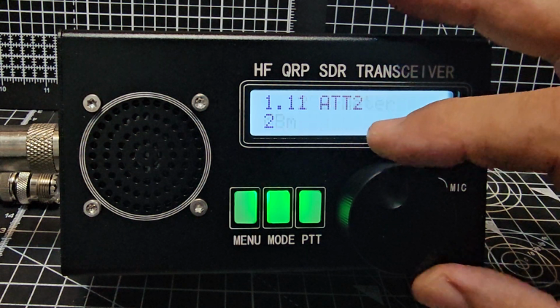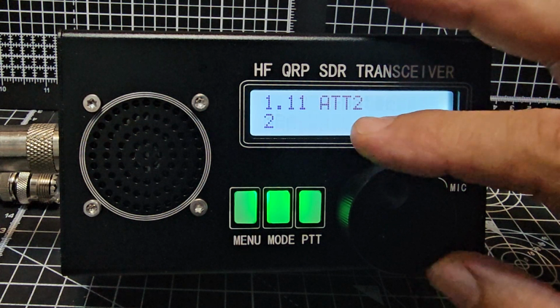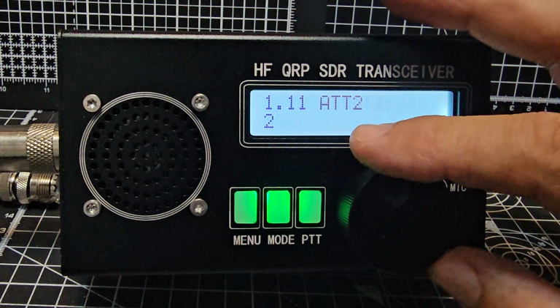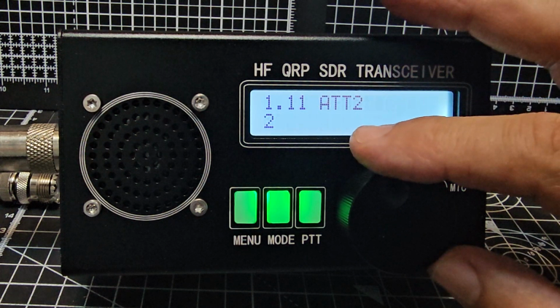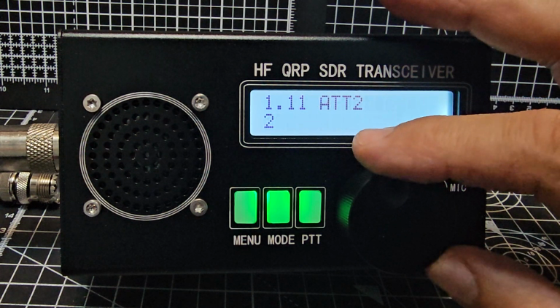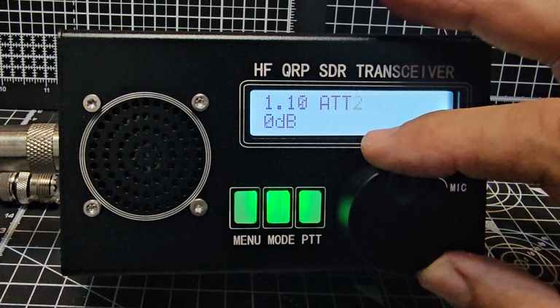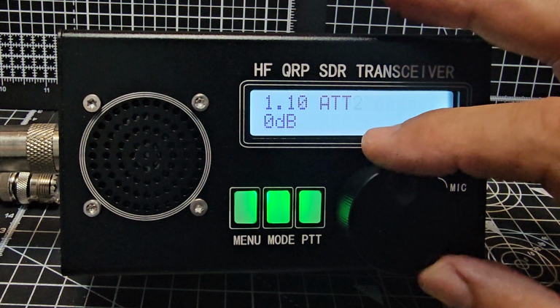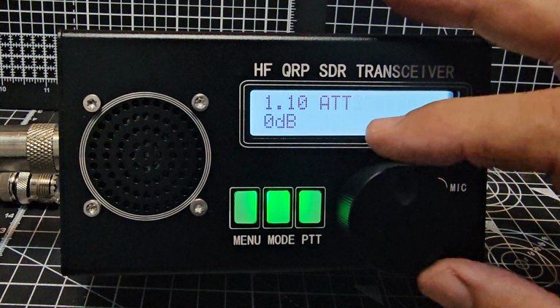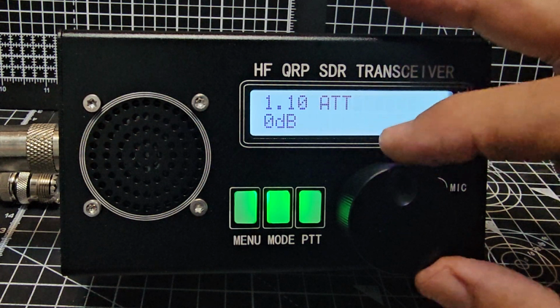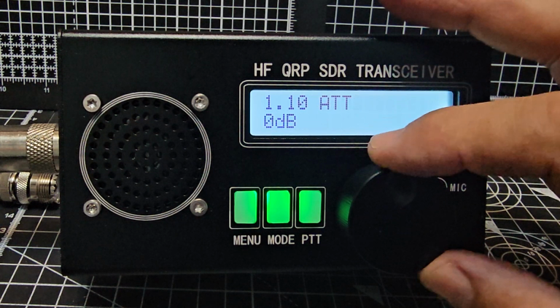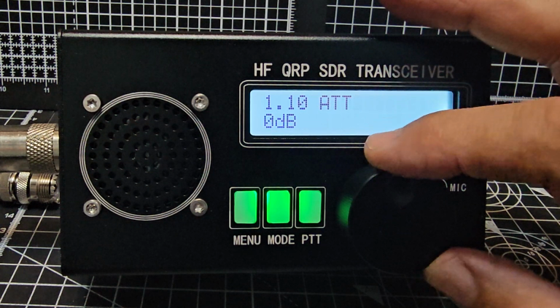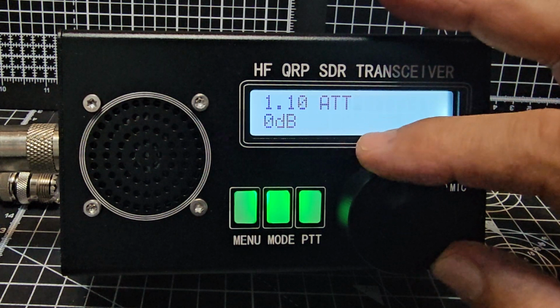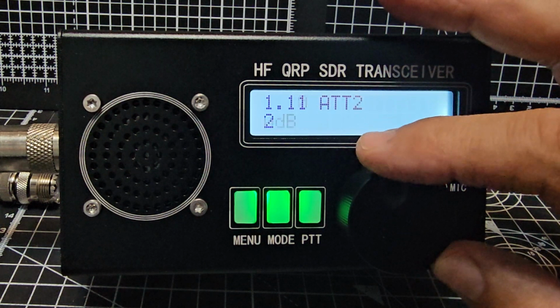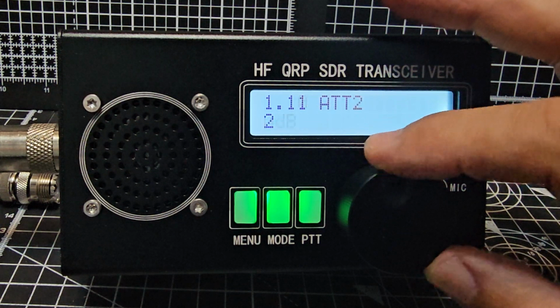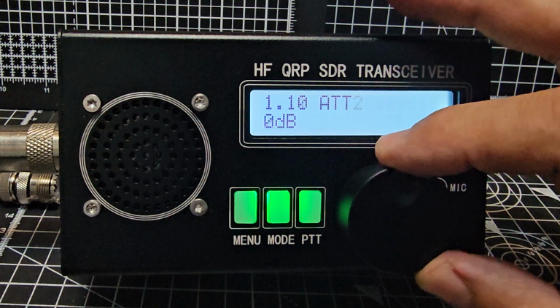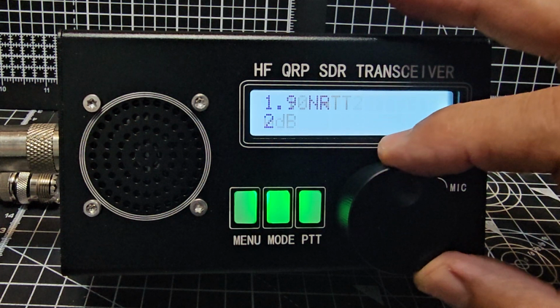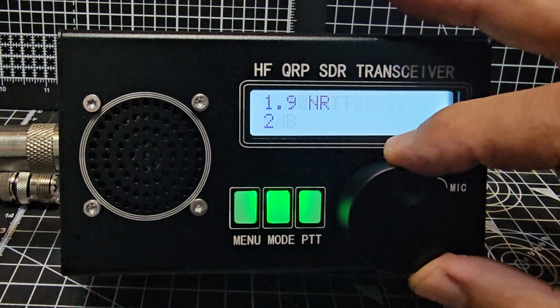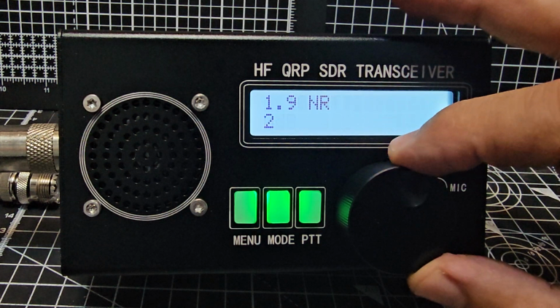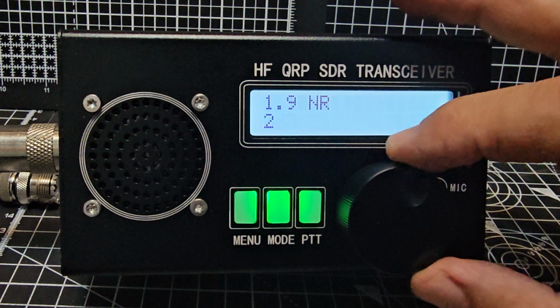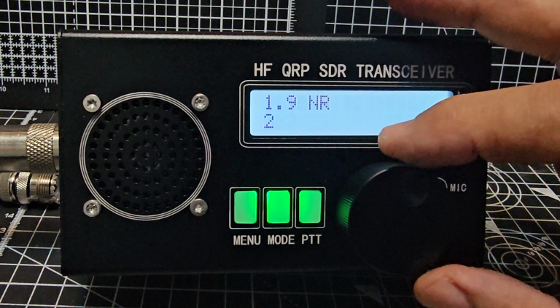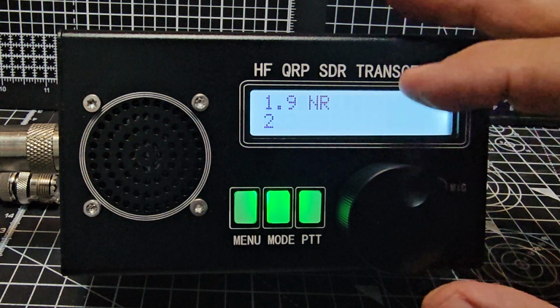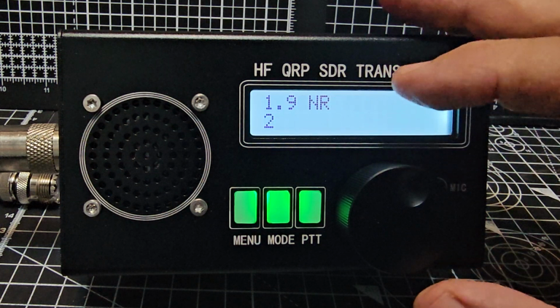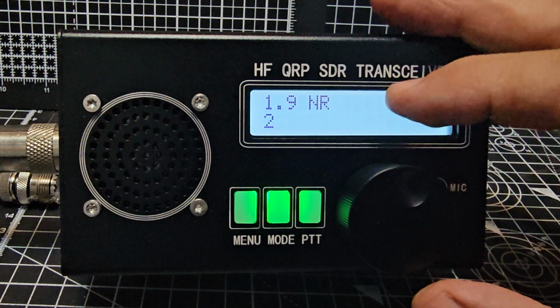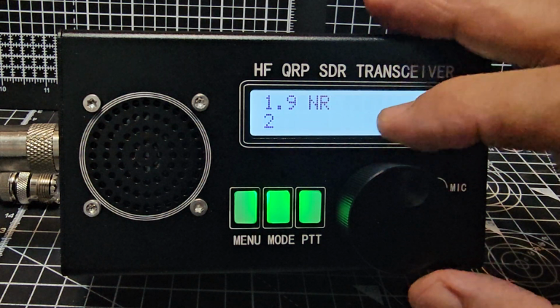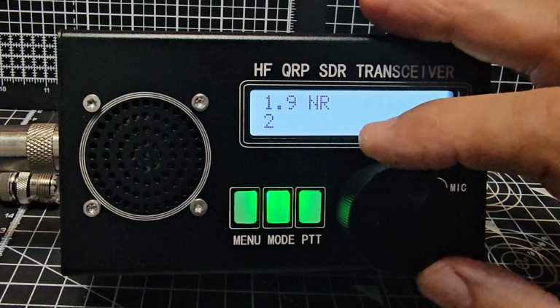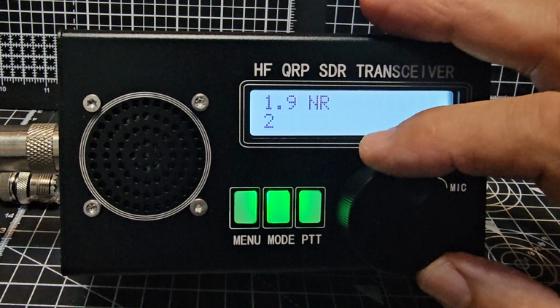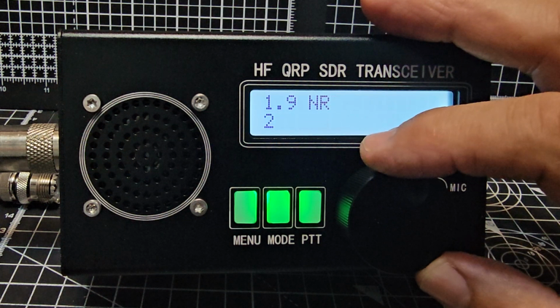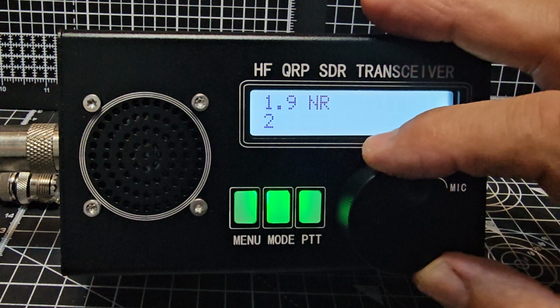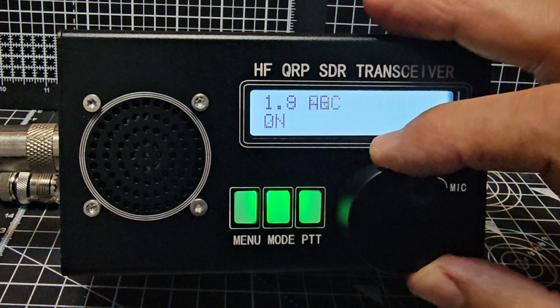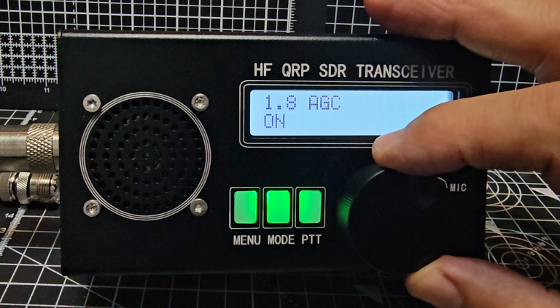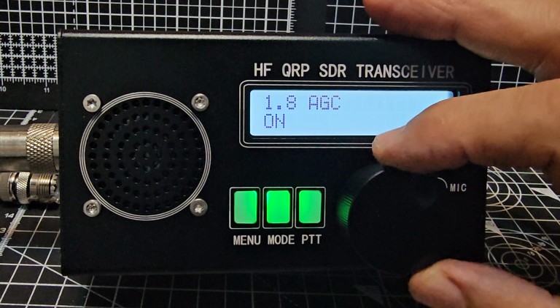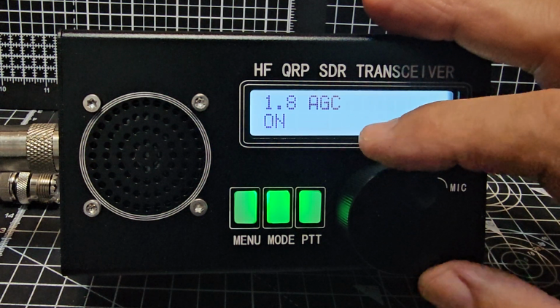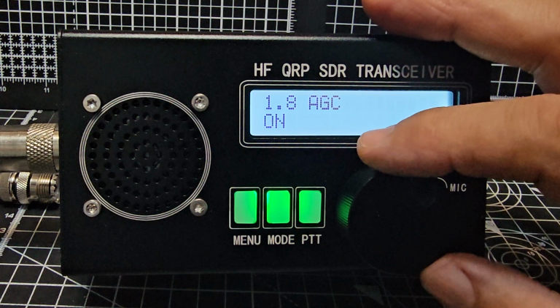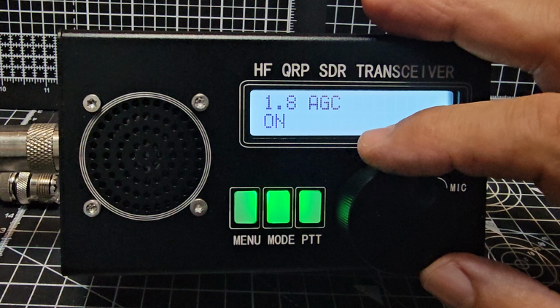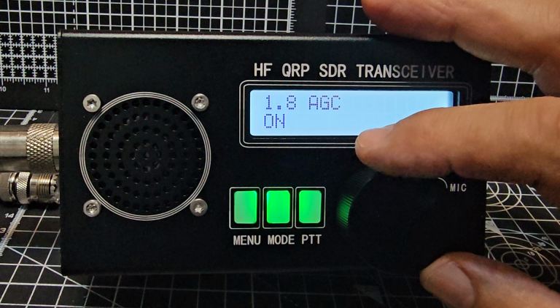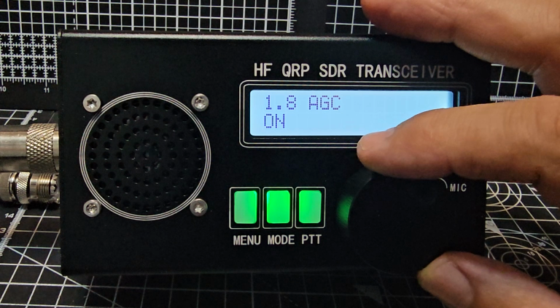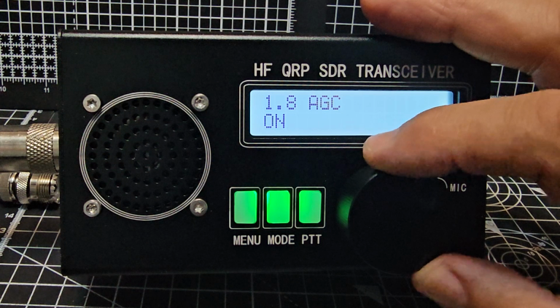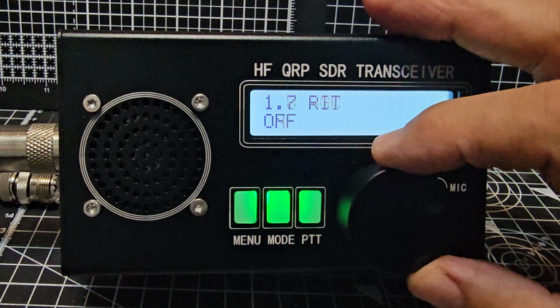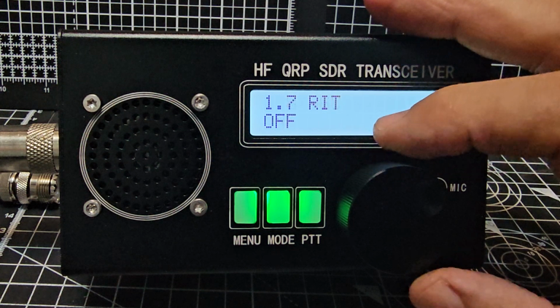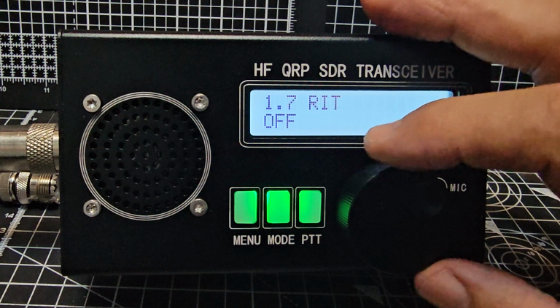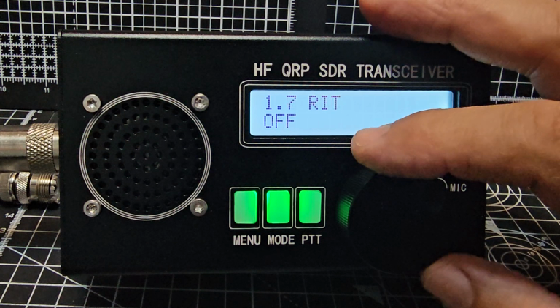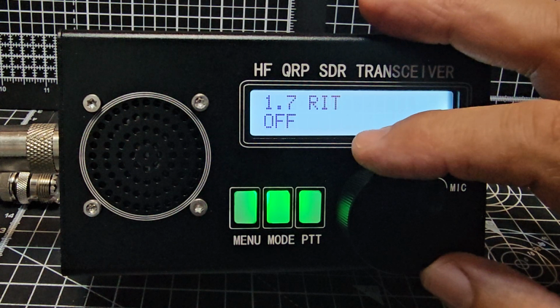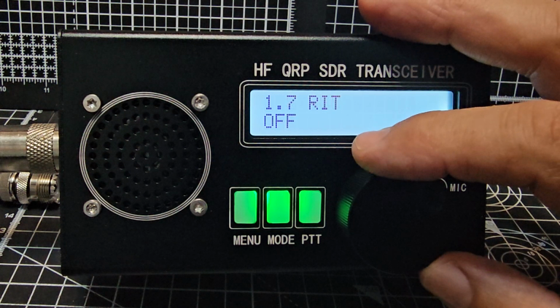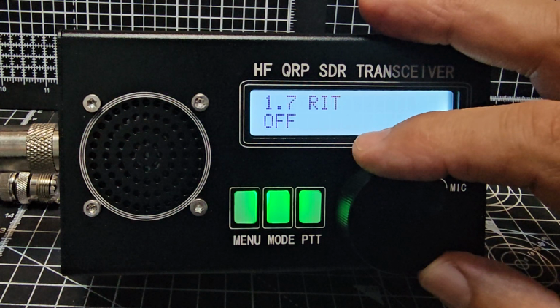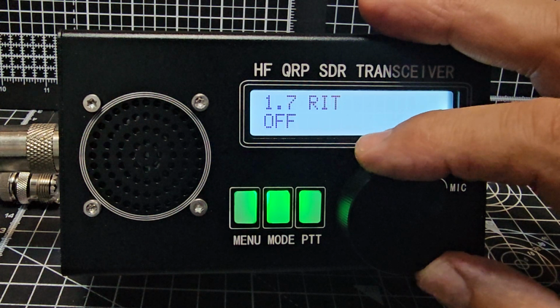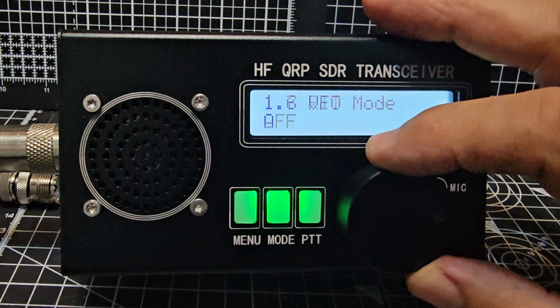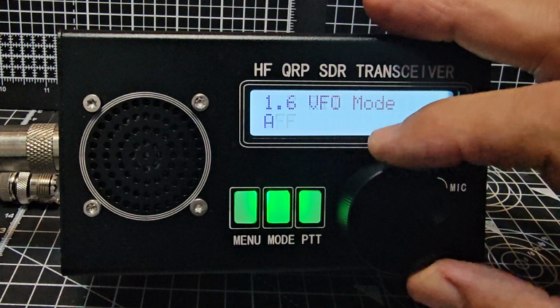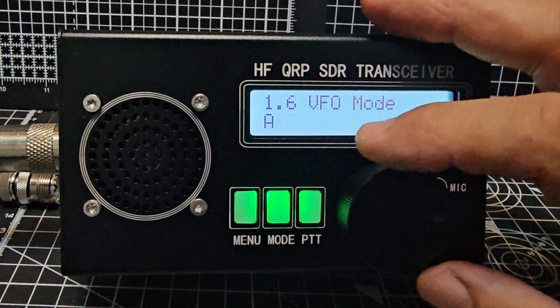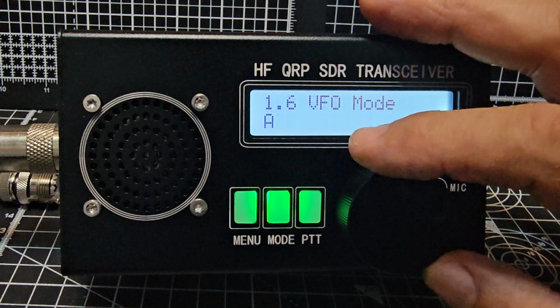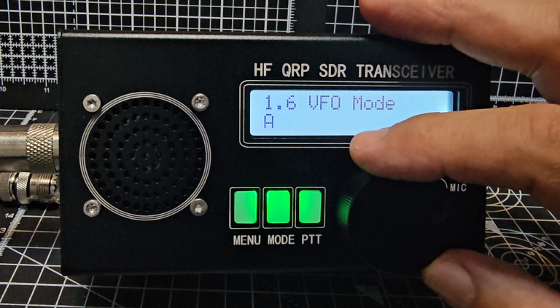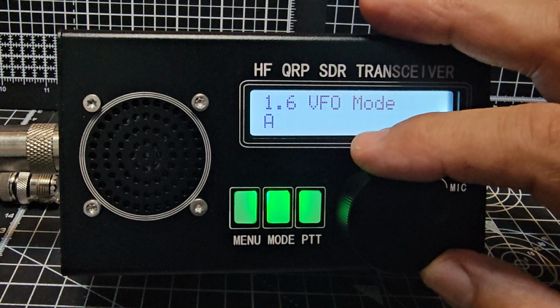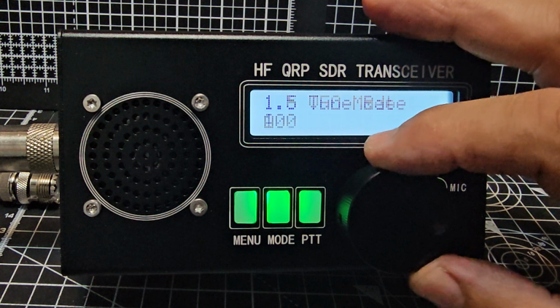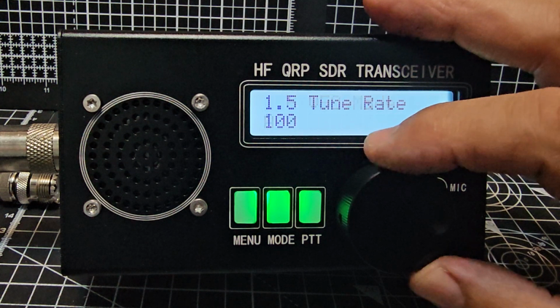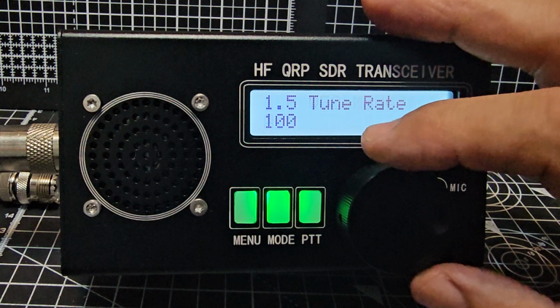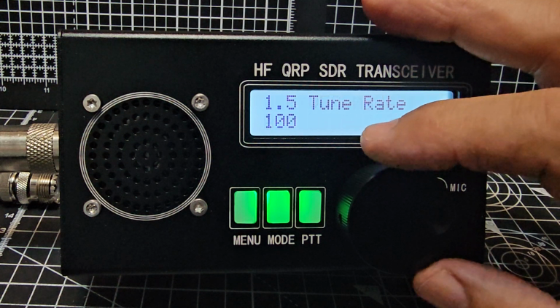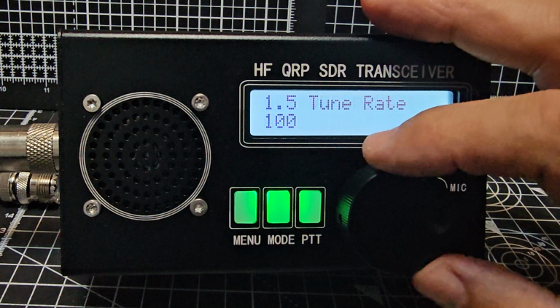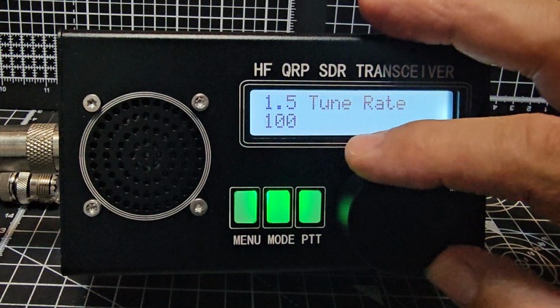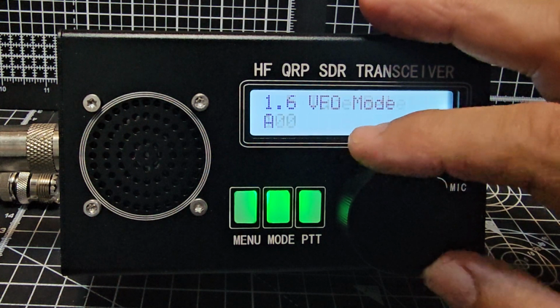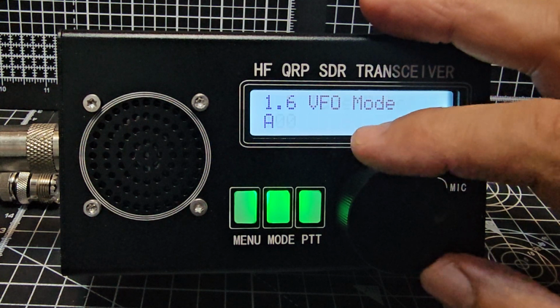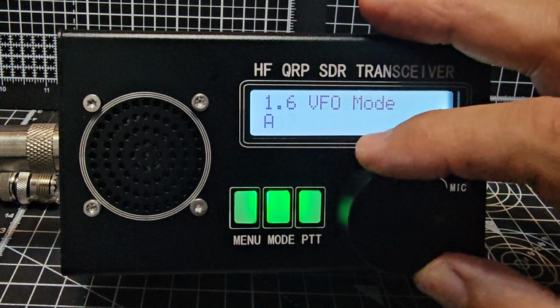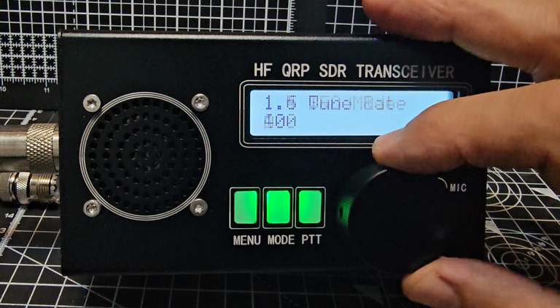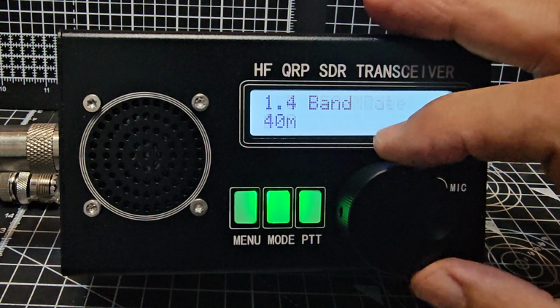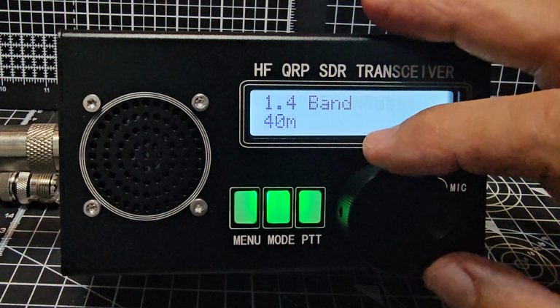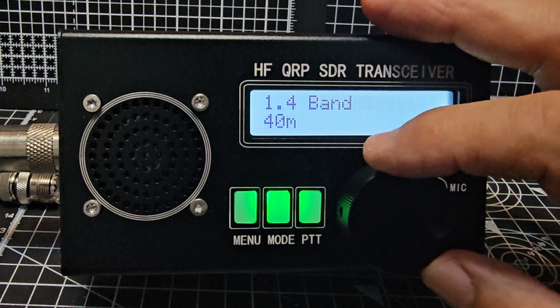SWR, ATU, noise reduction which is on. AGC, RIT, VFO A and B.